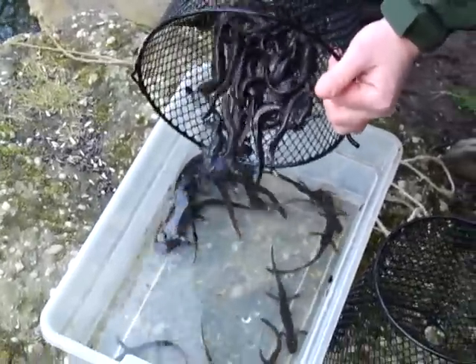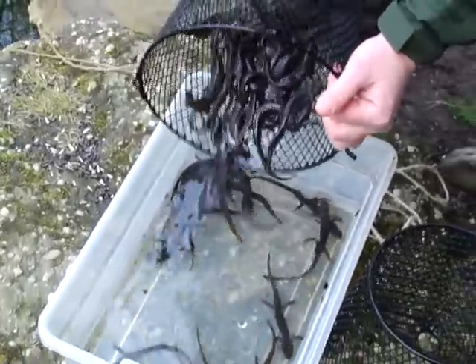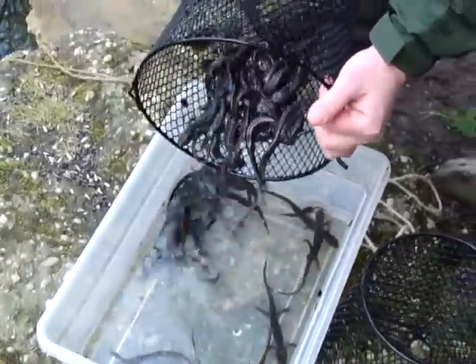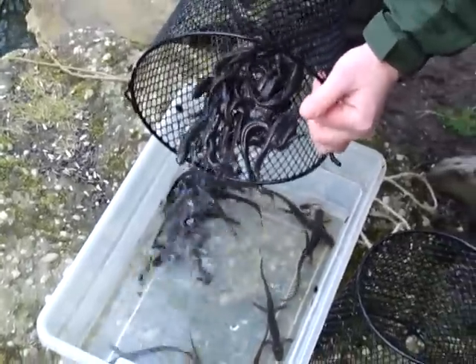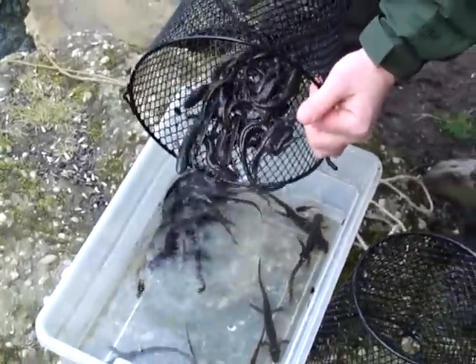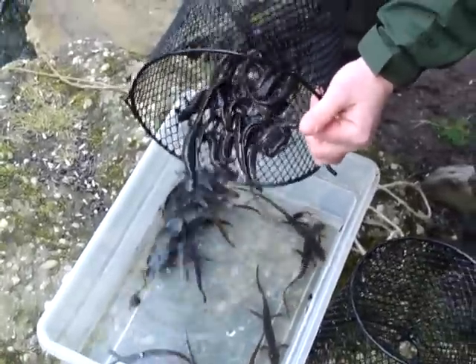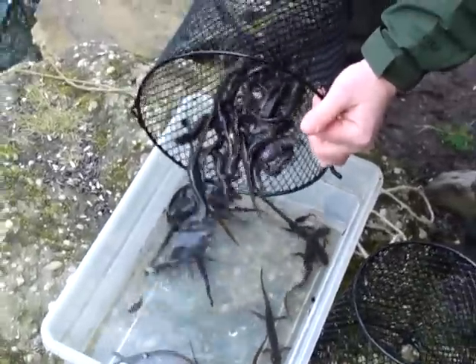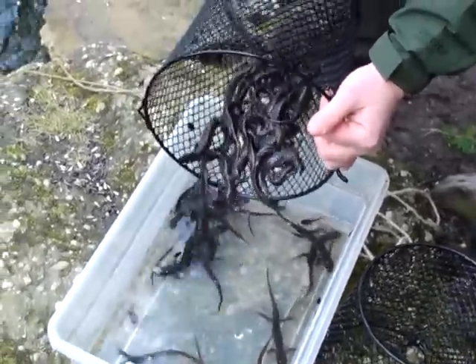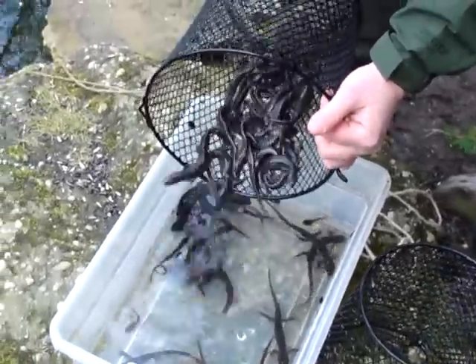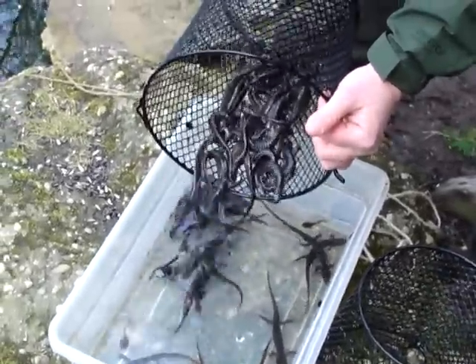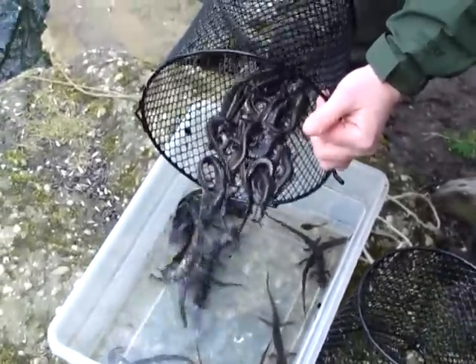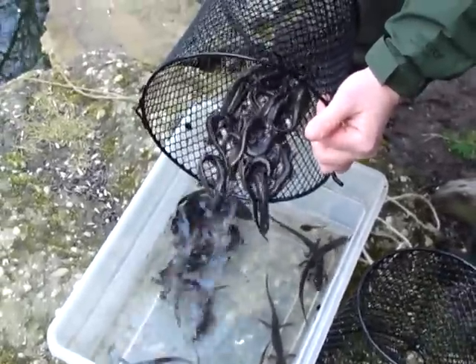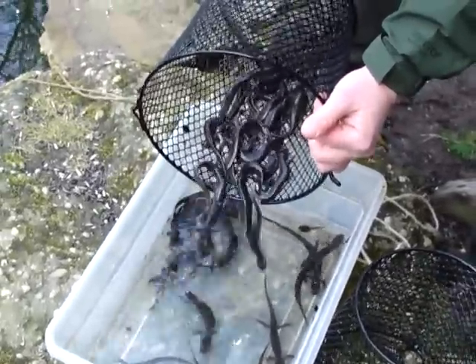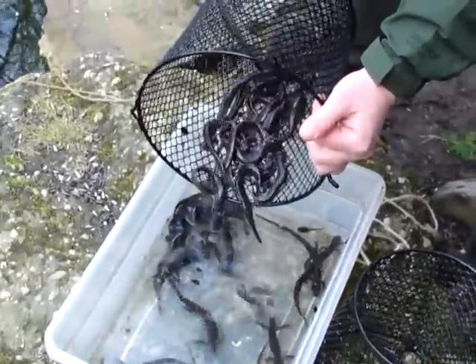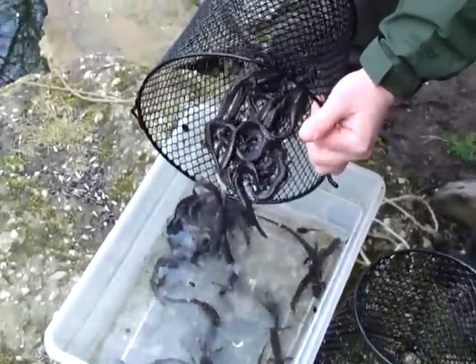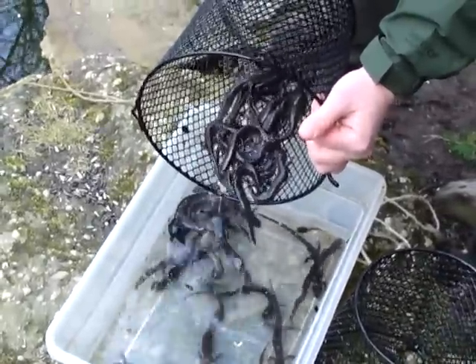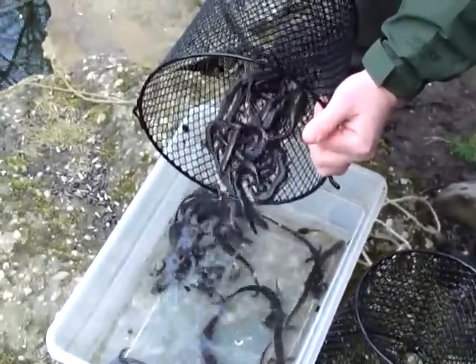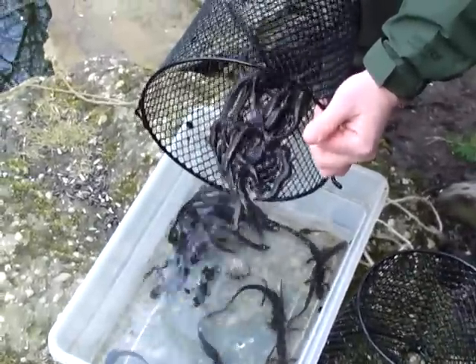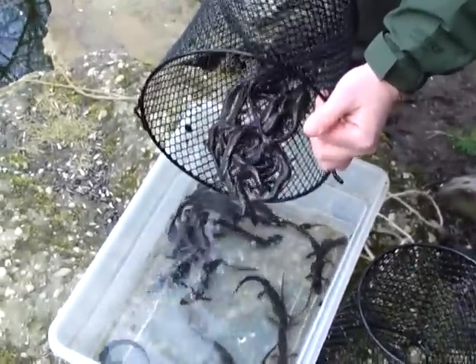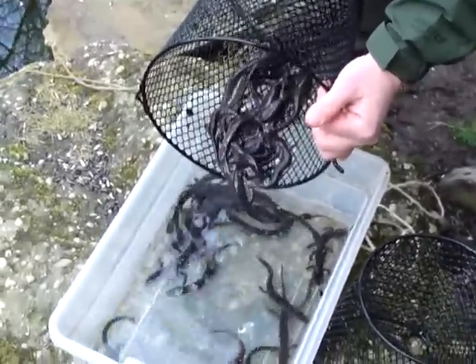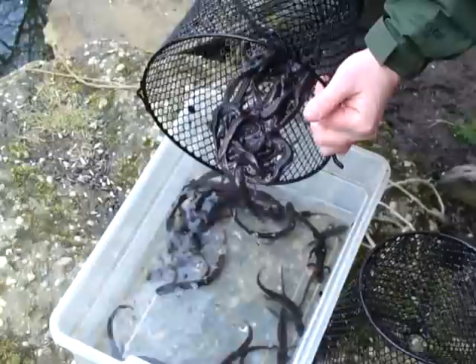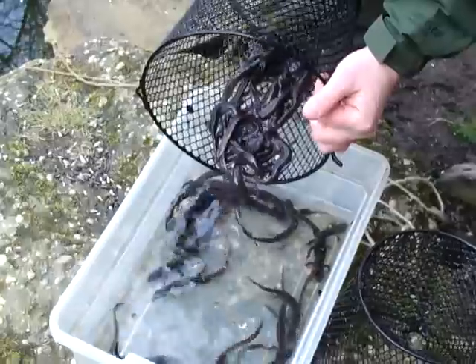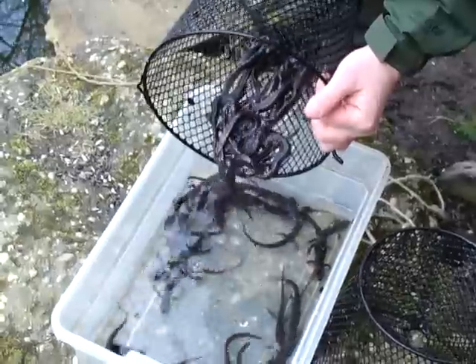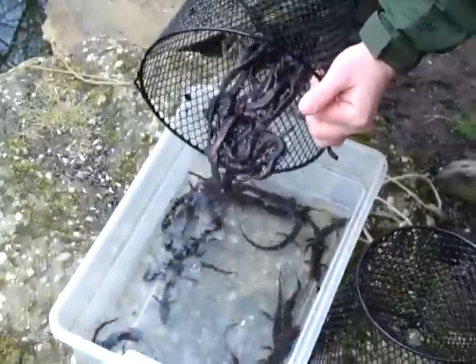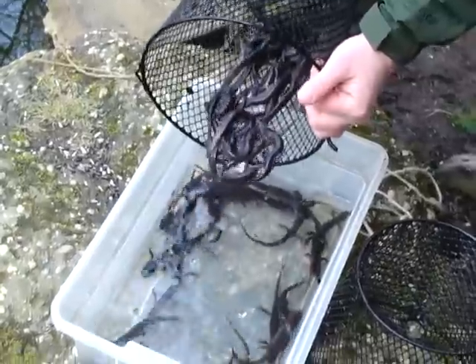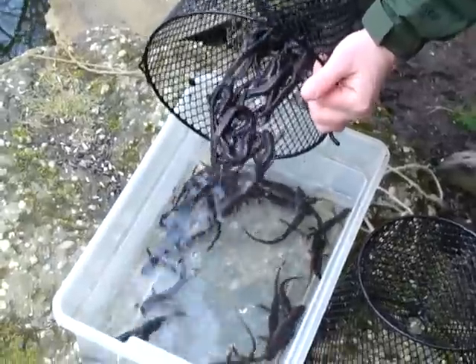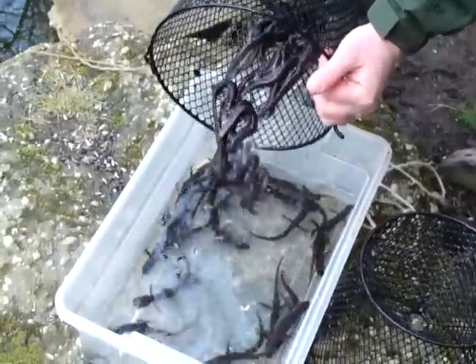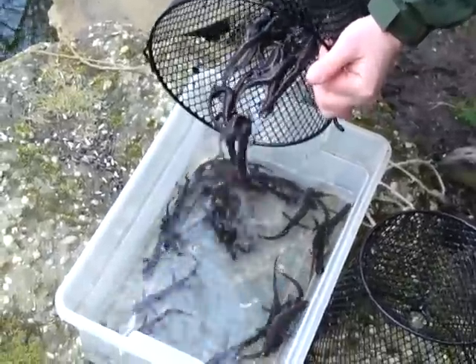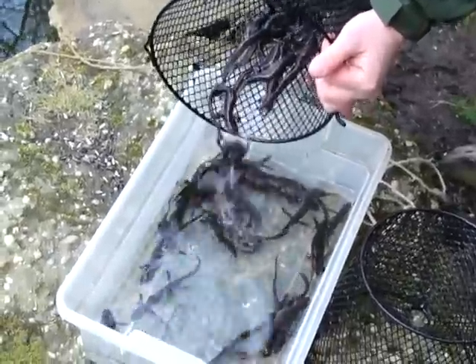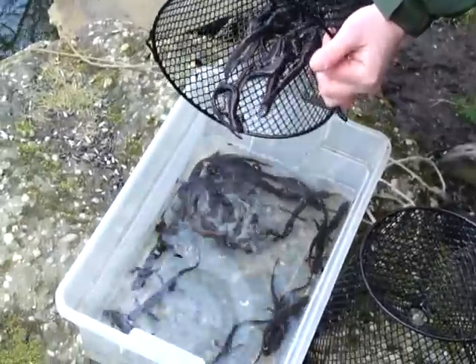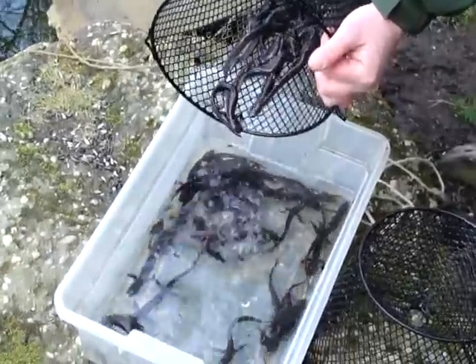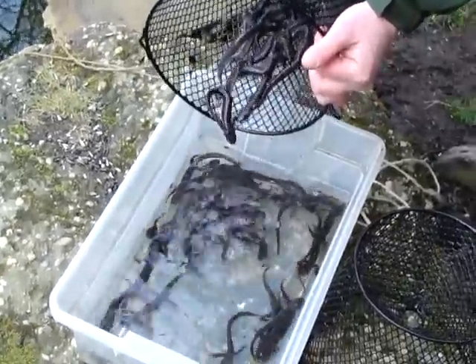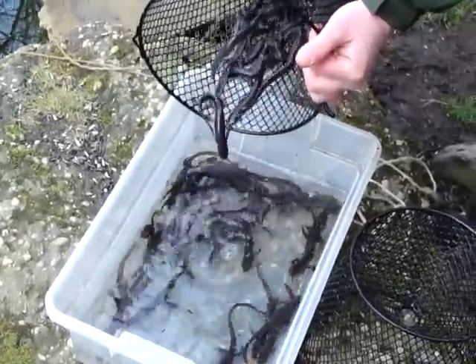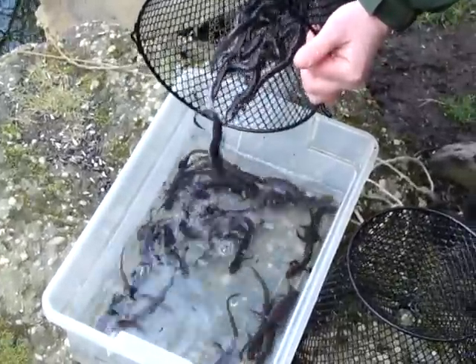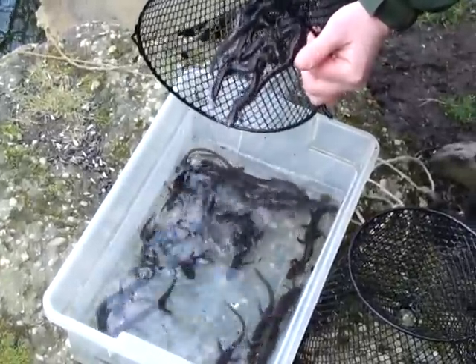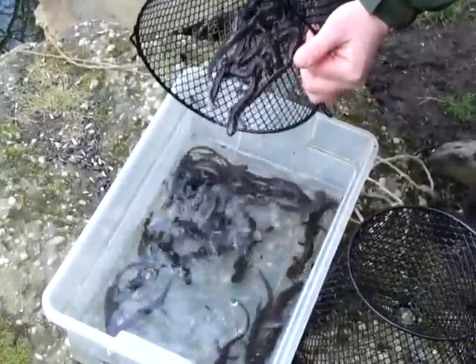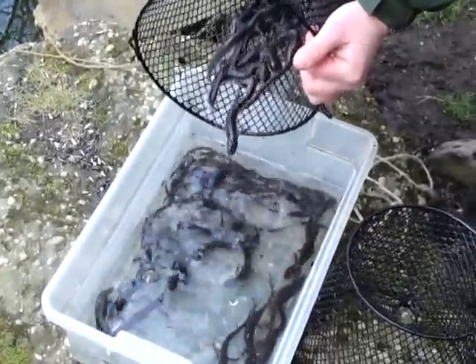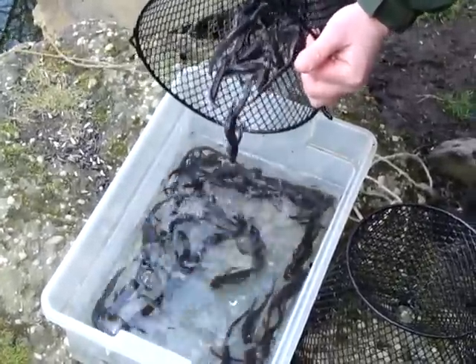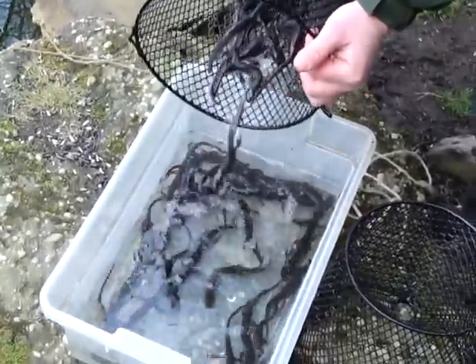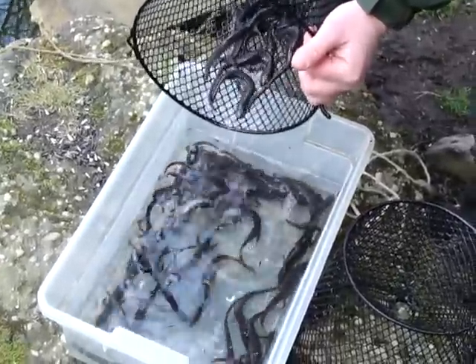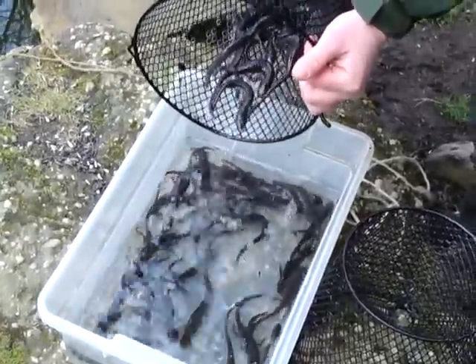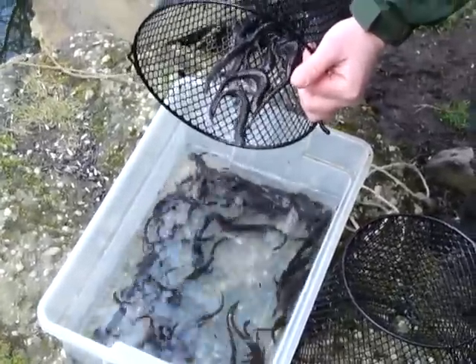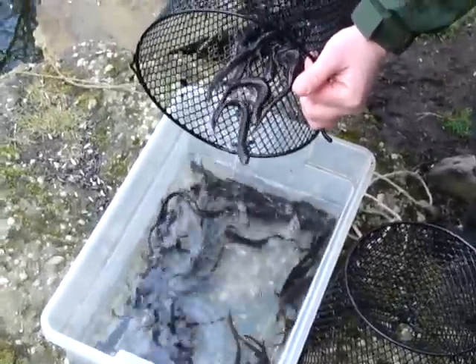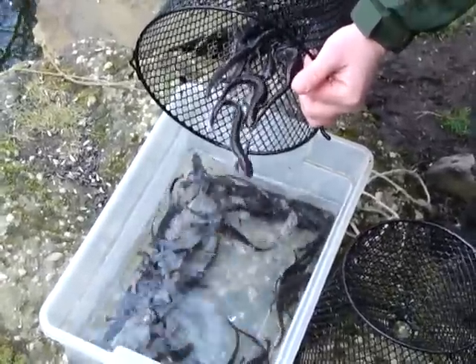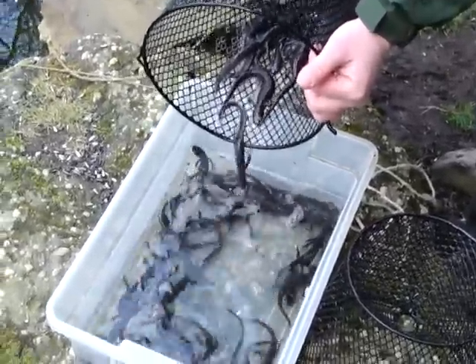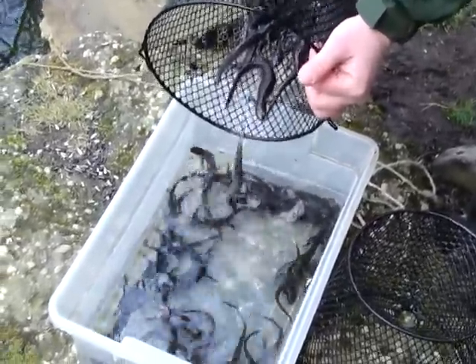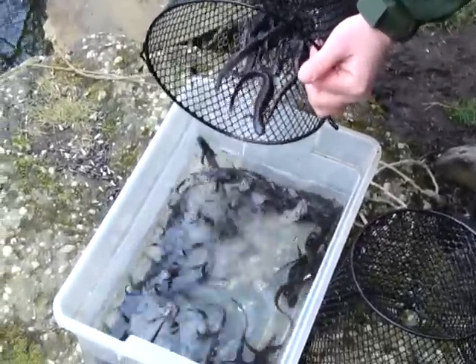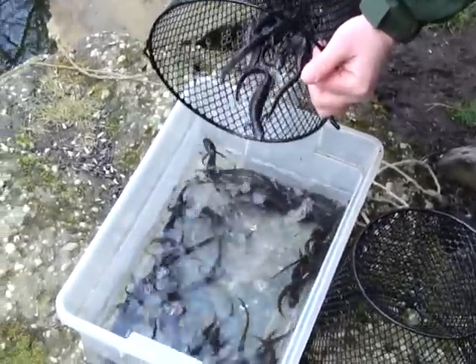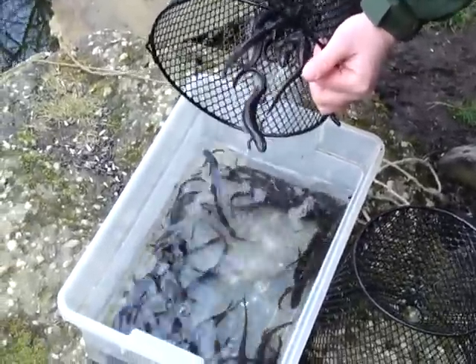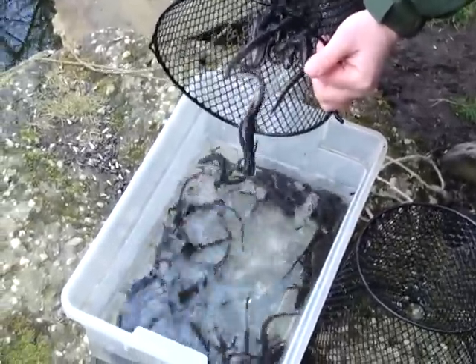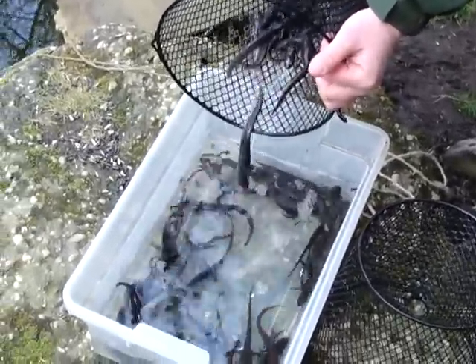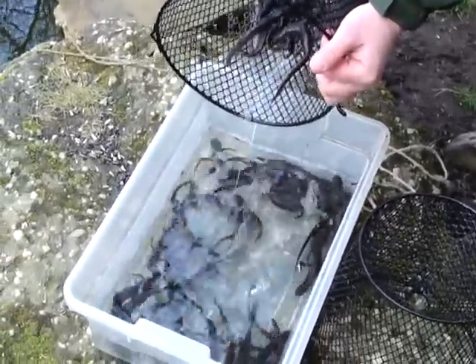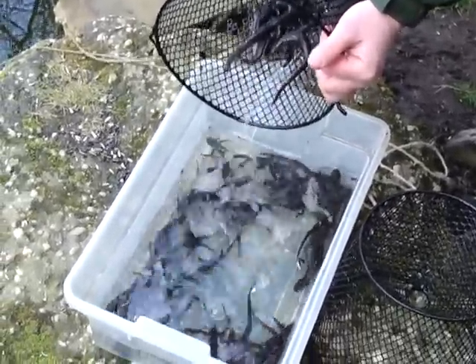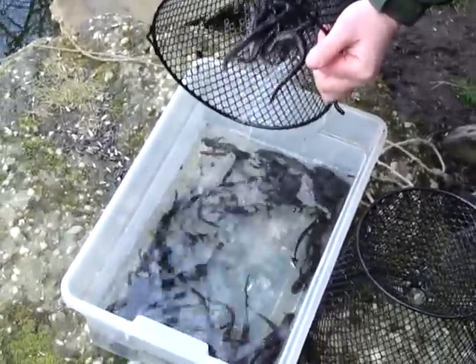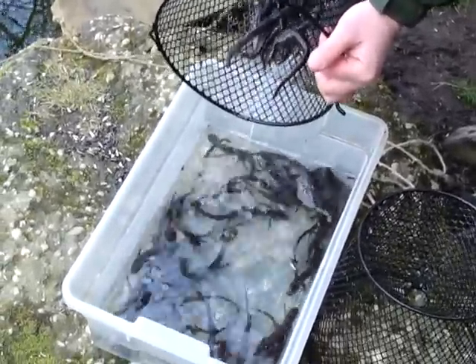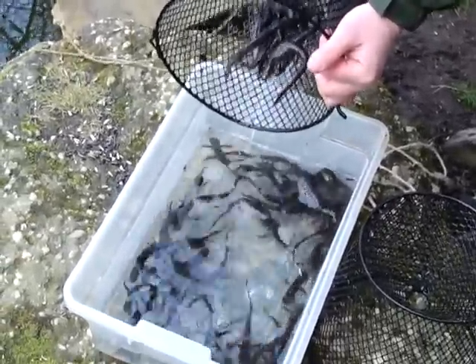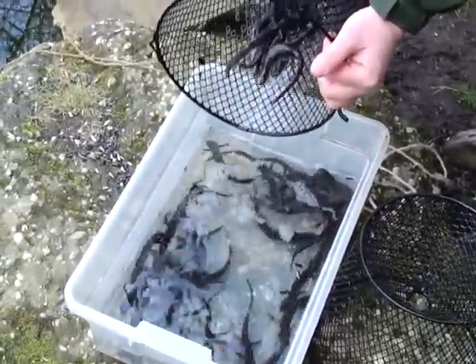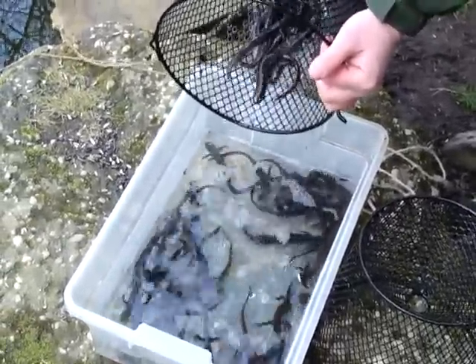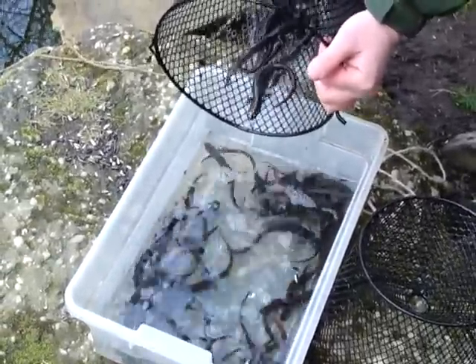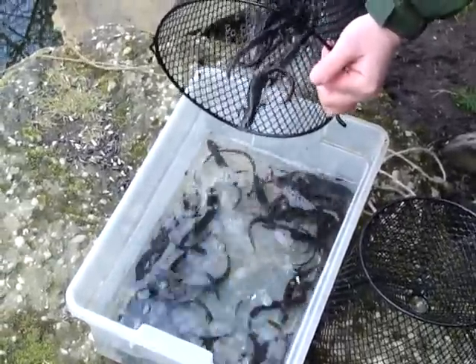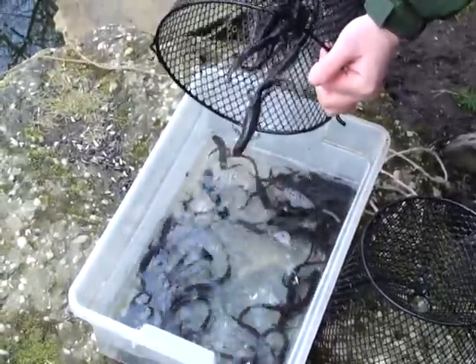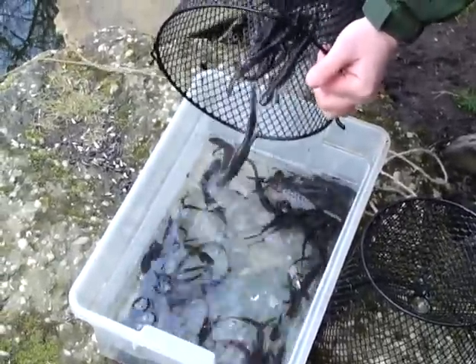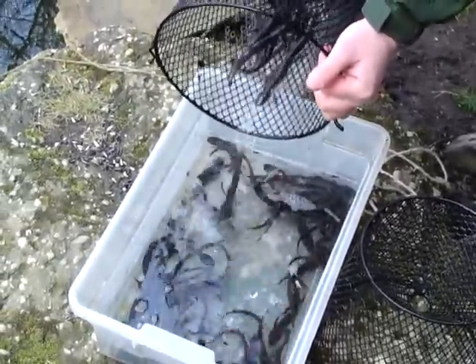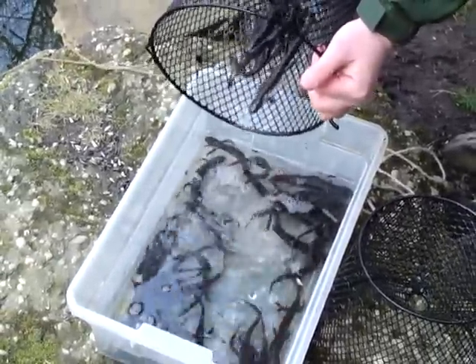There's 30 or 40 in there at least. Oh, gosh. No spotted yet.